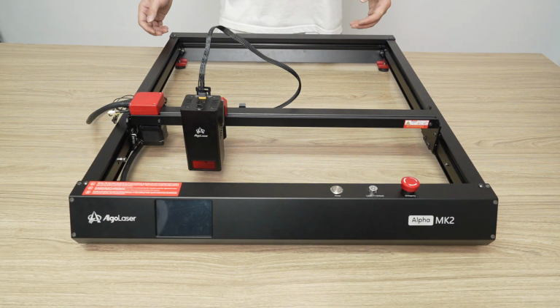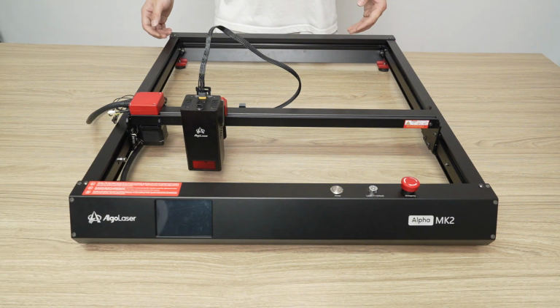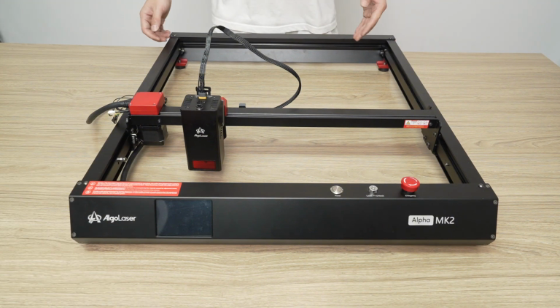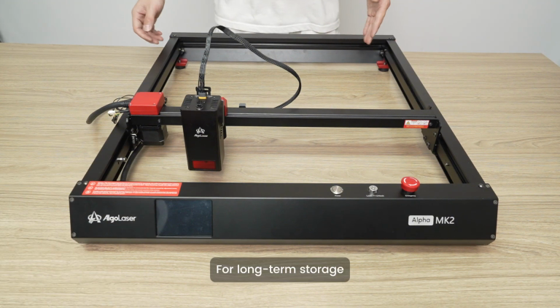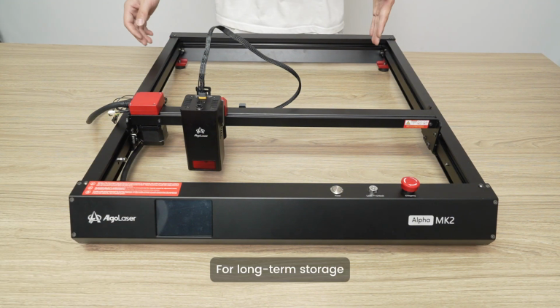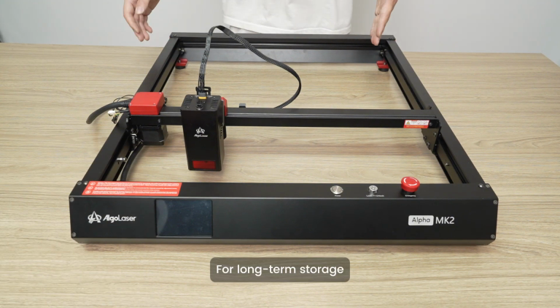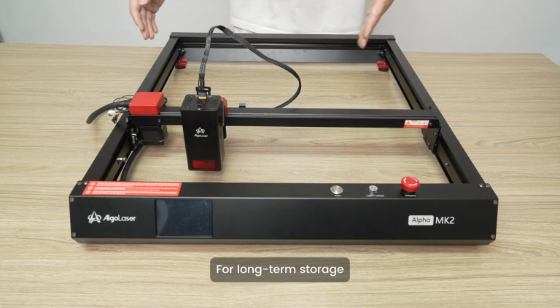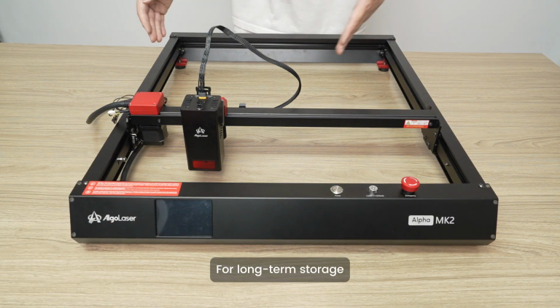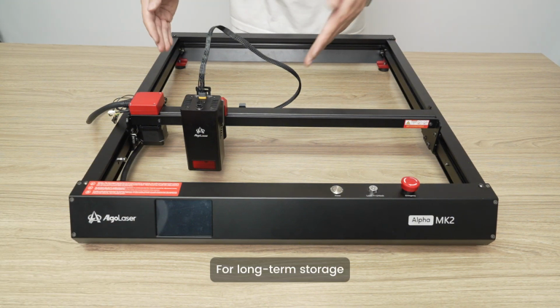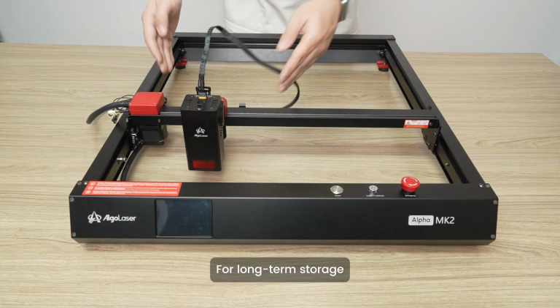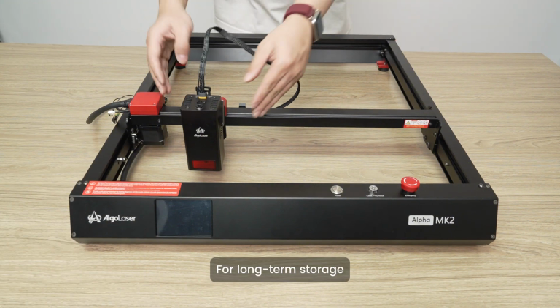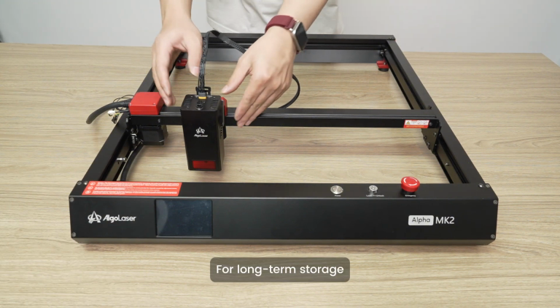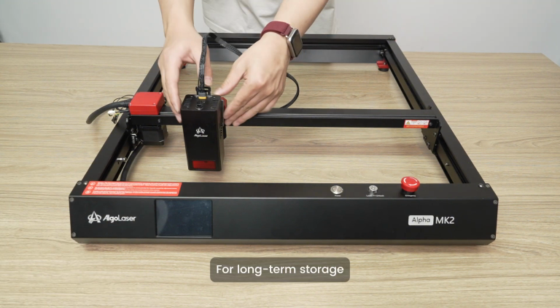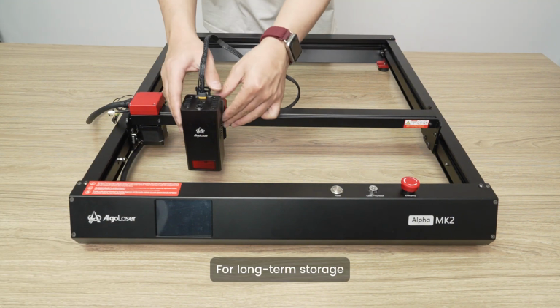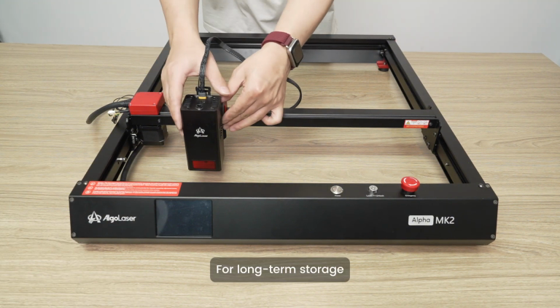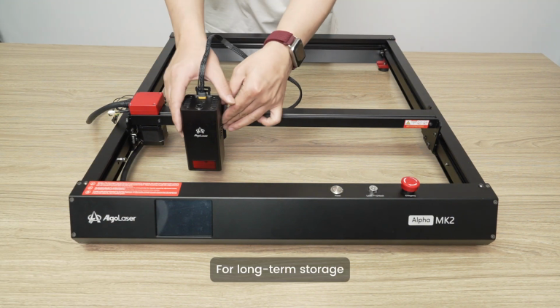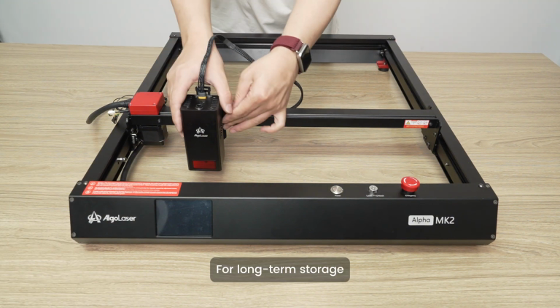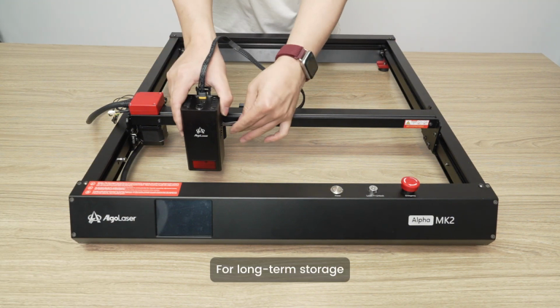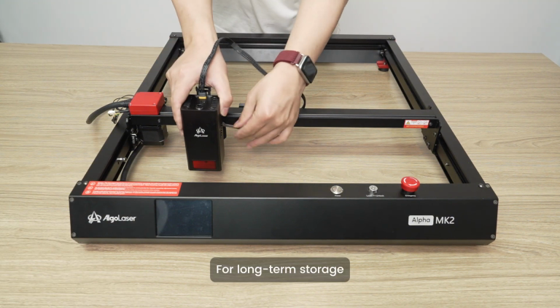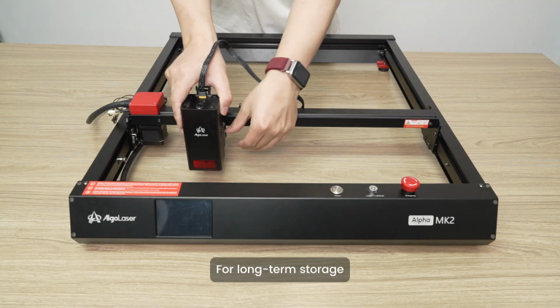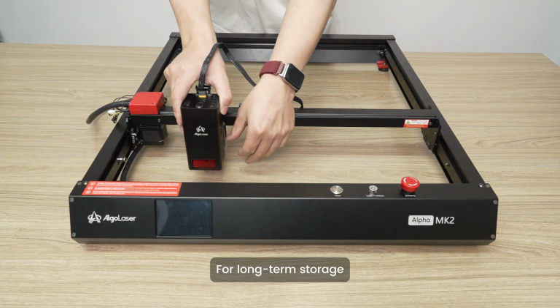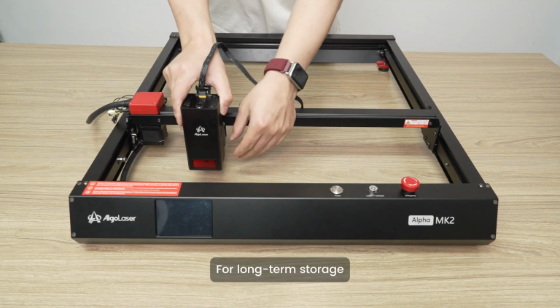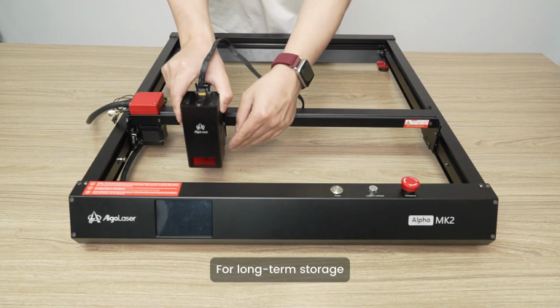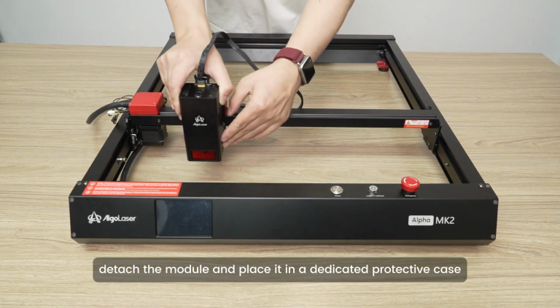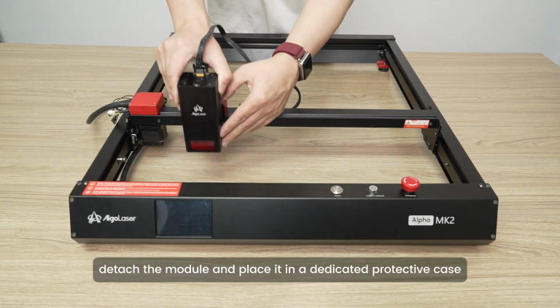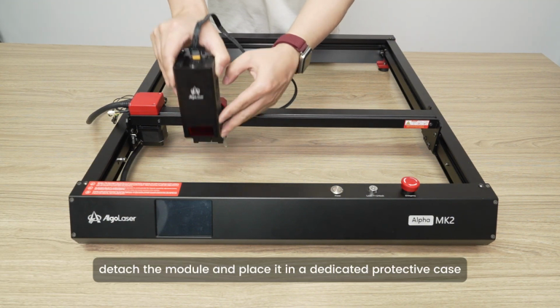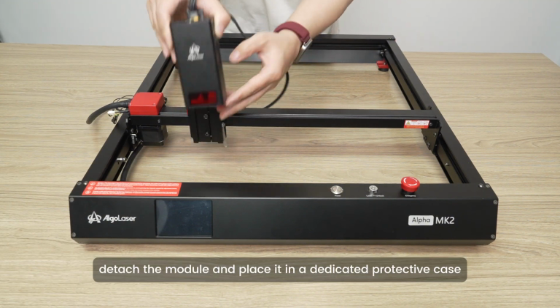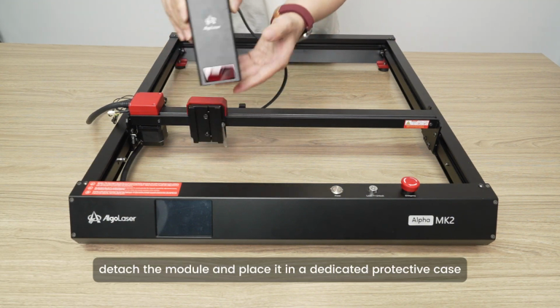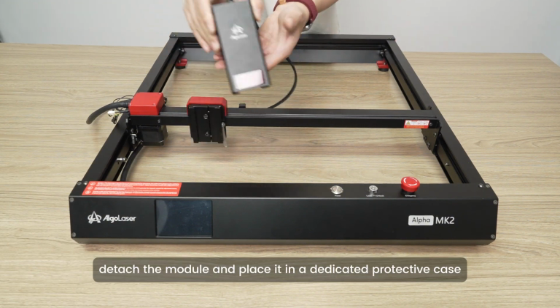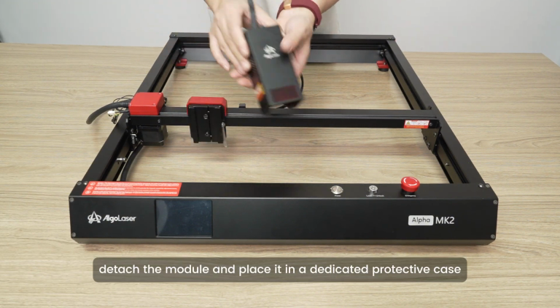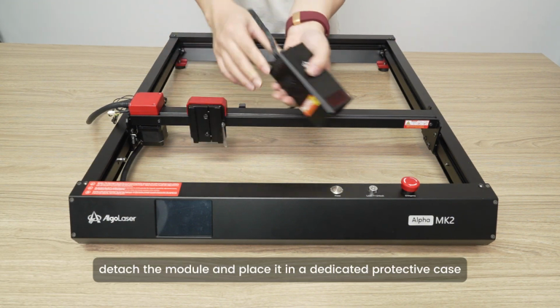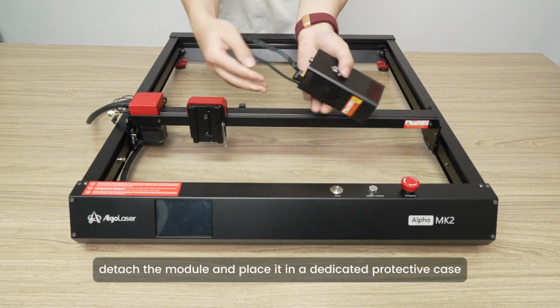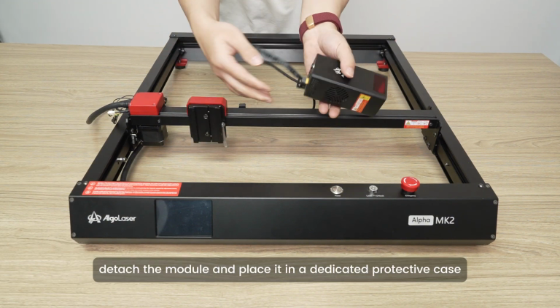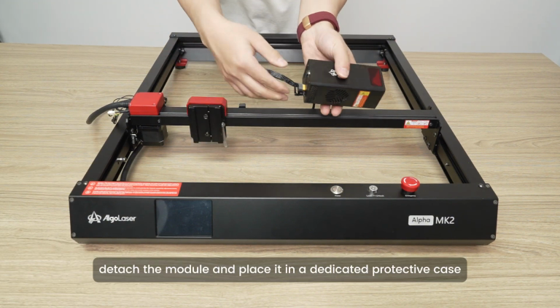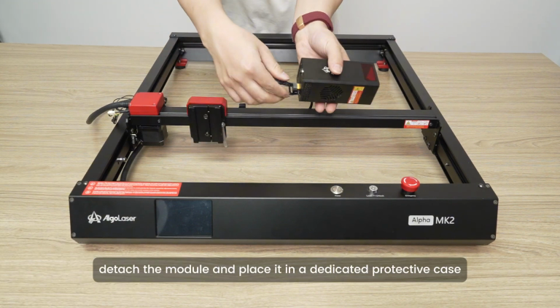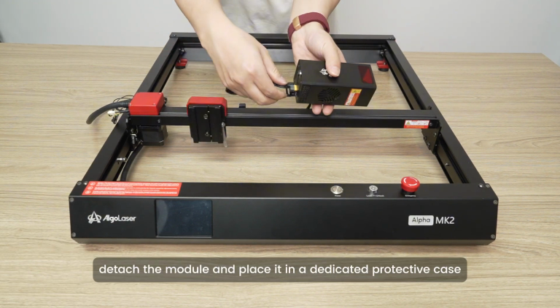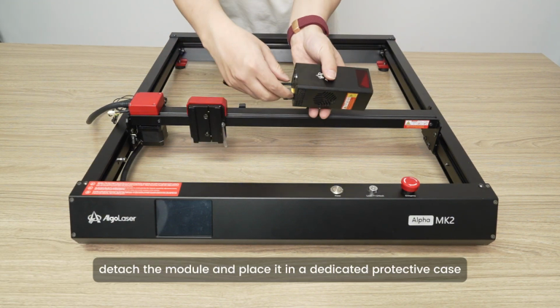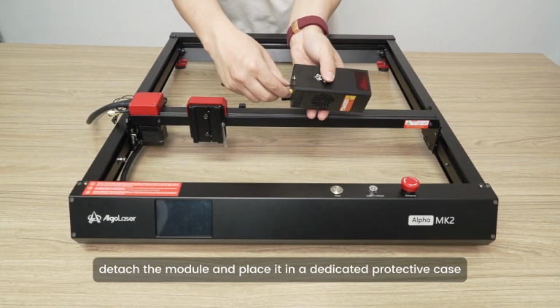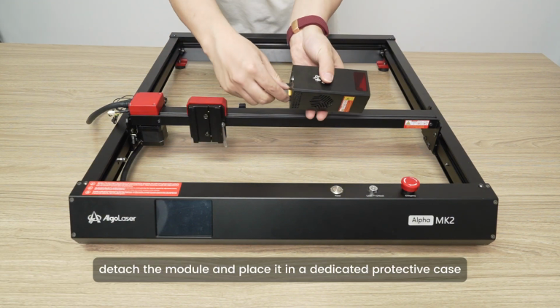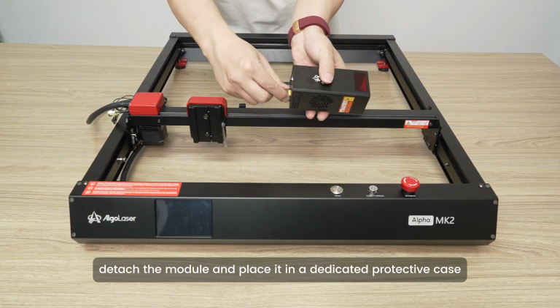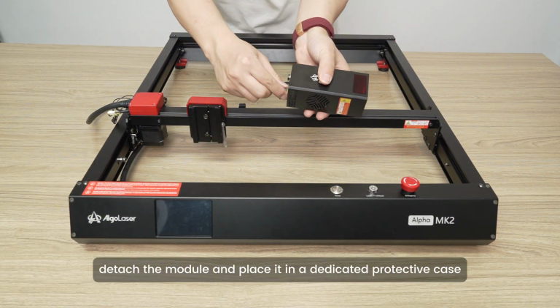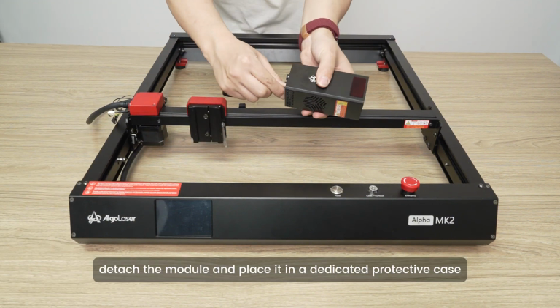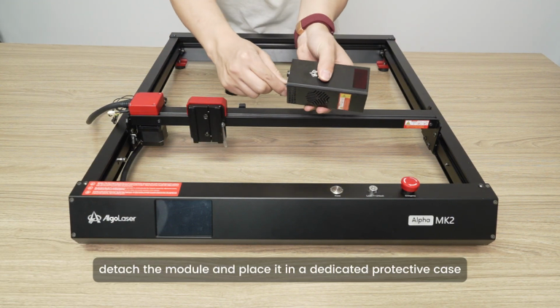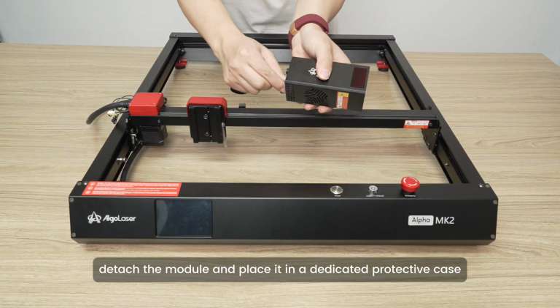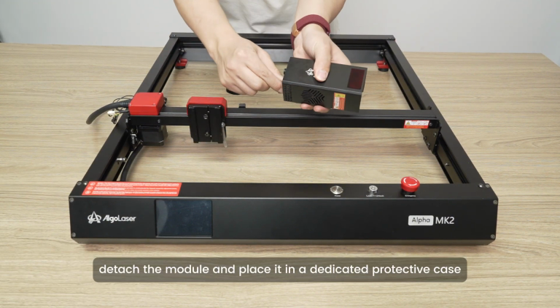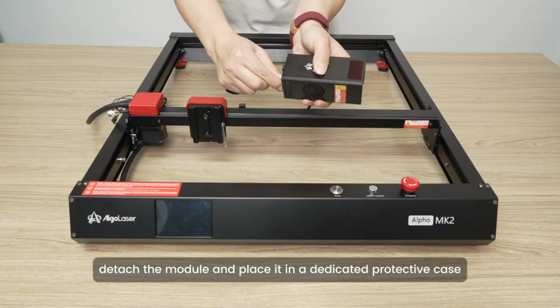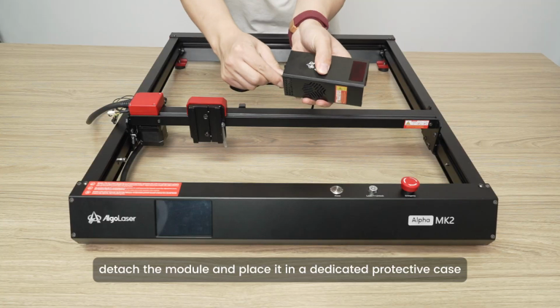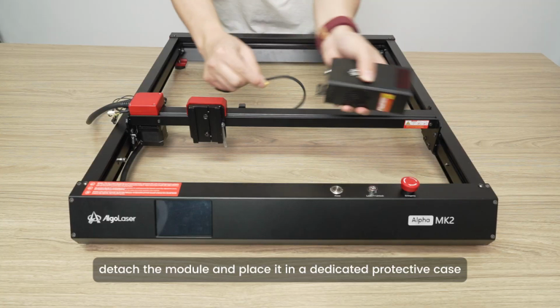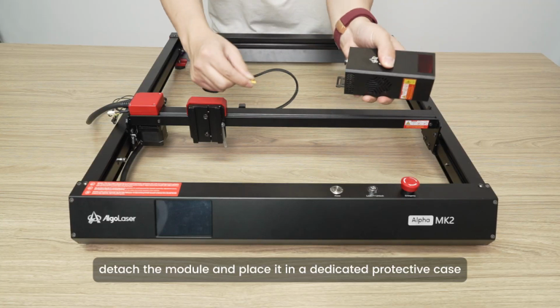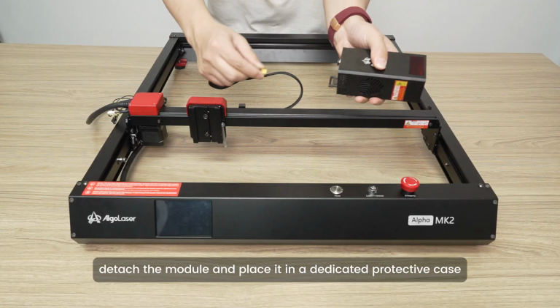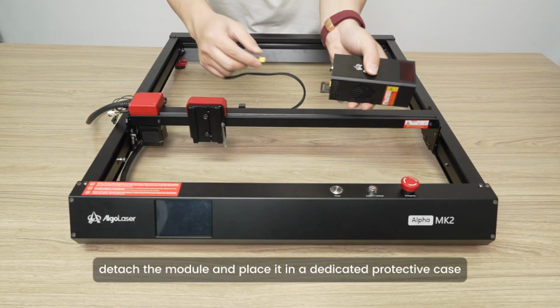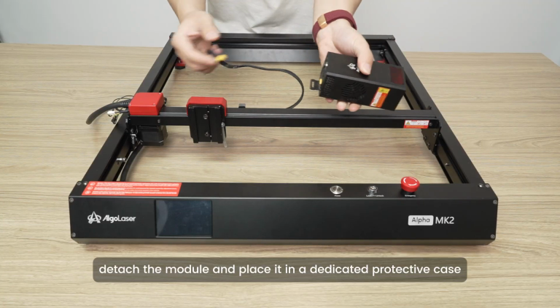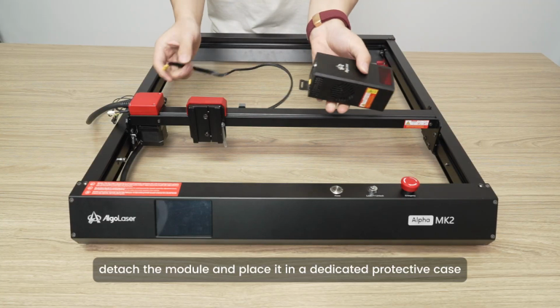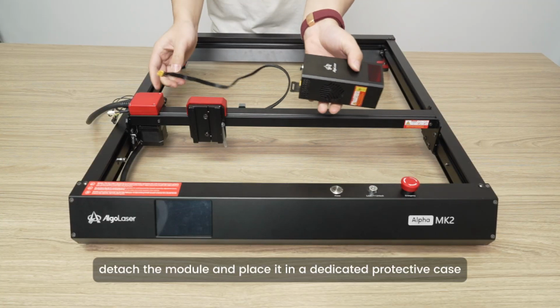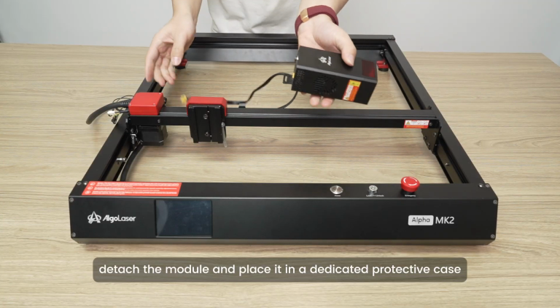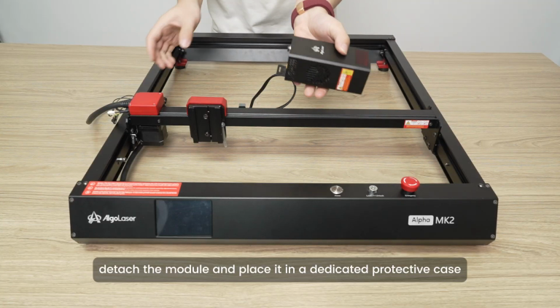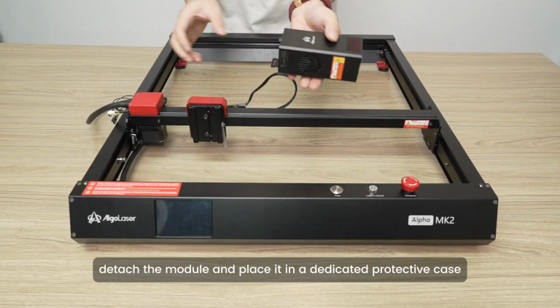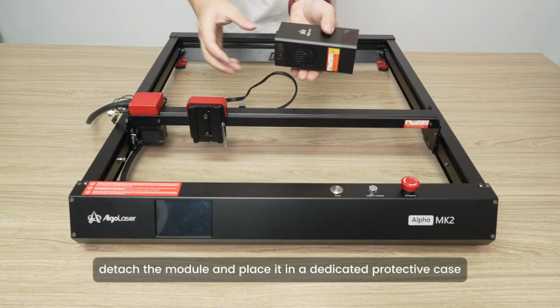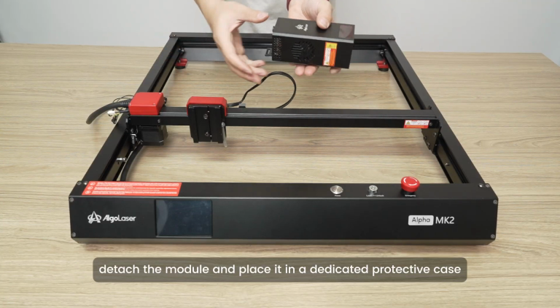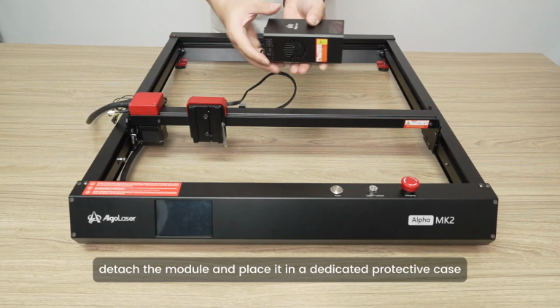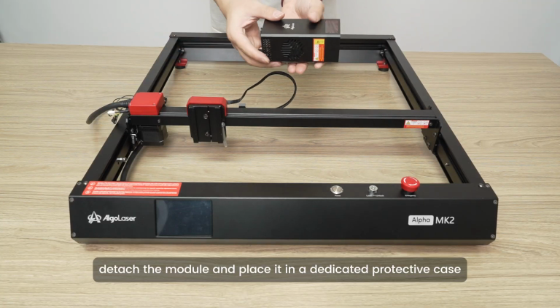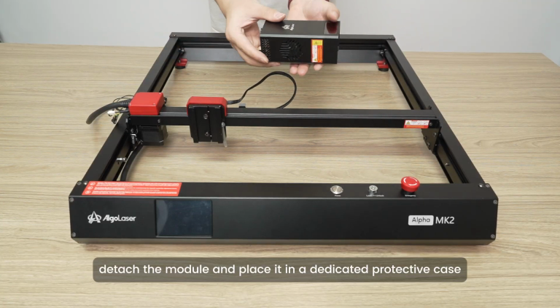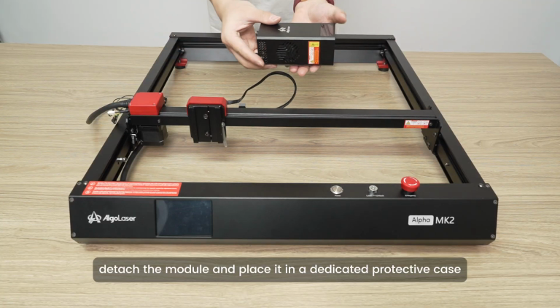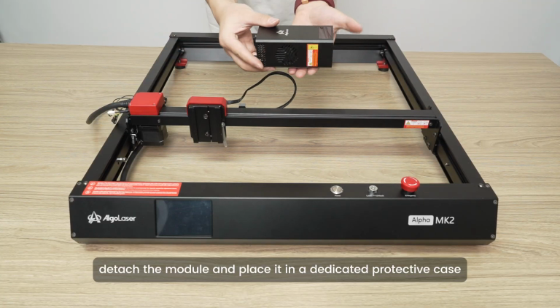For long-term storage, detach the module and place it in a dedicated protective case.